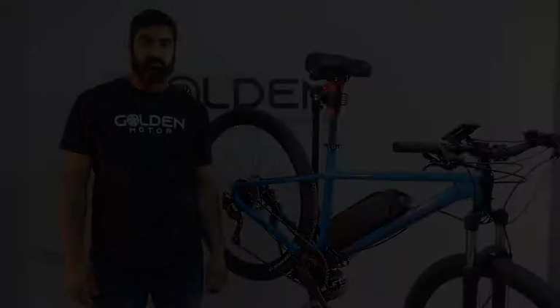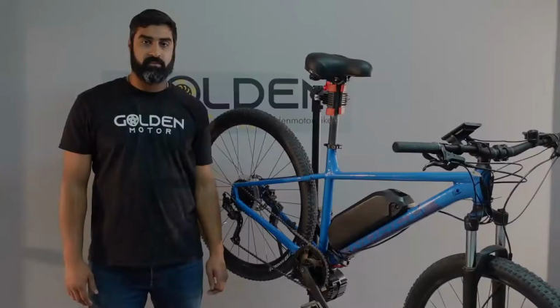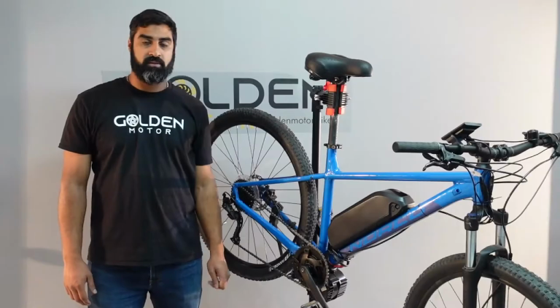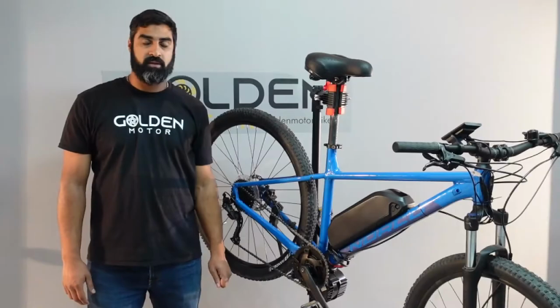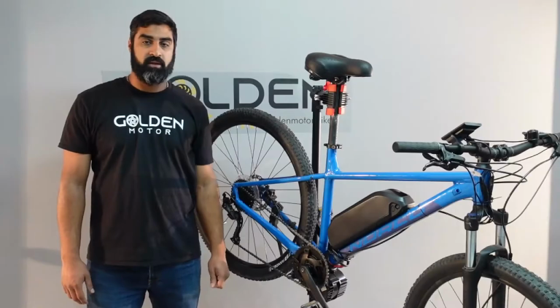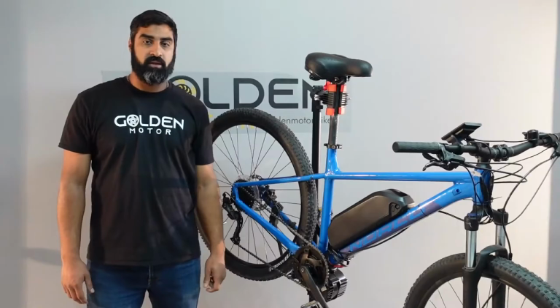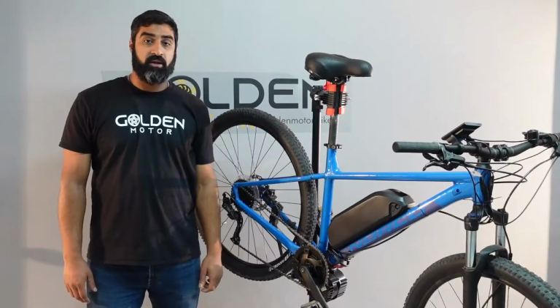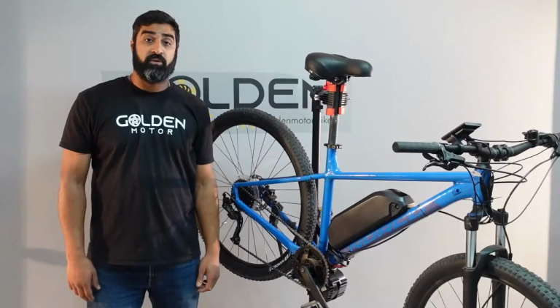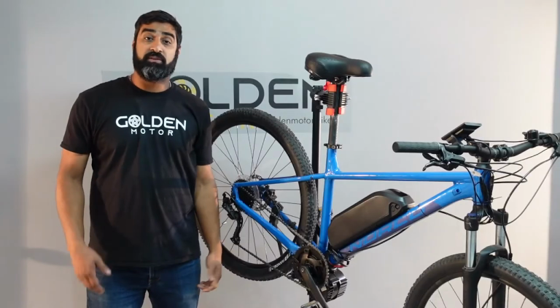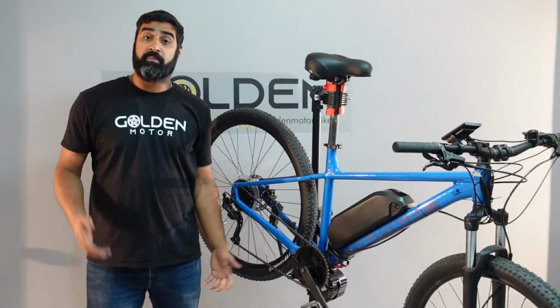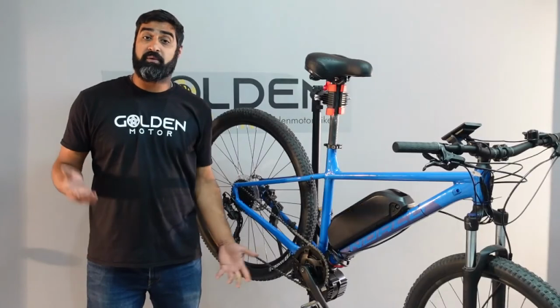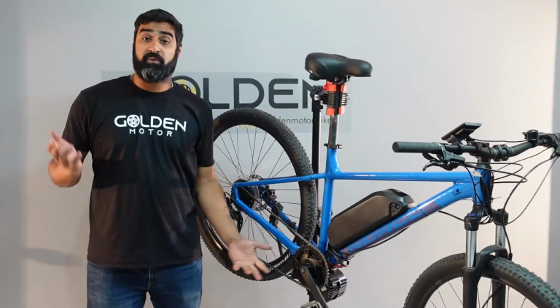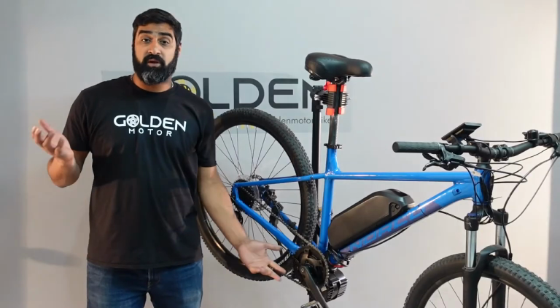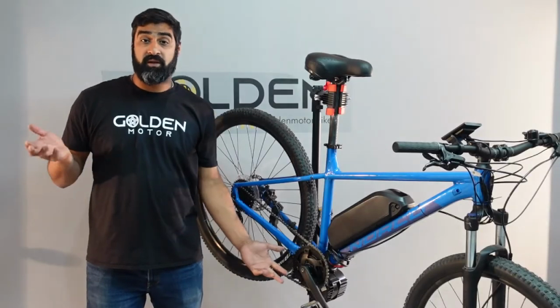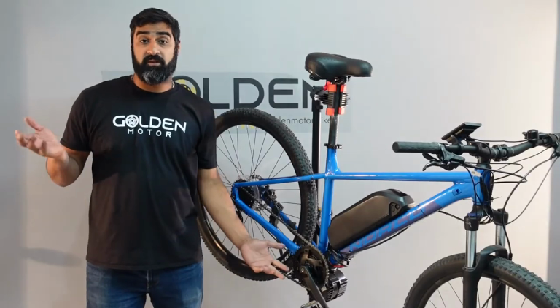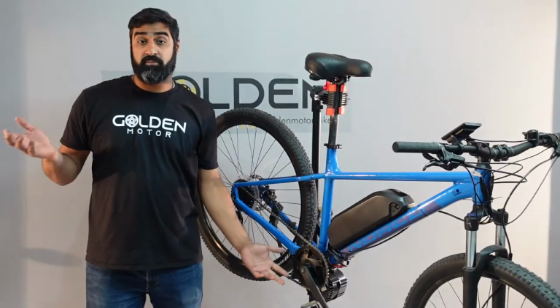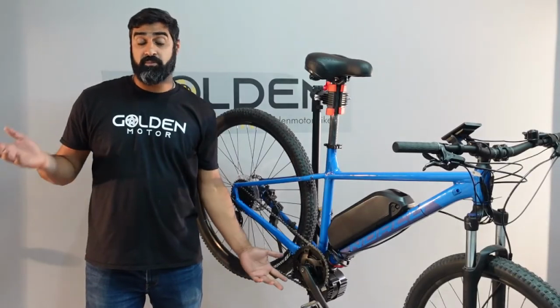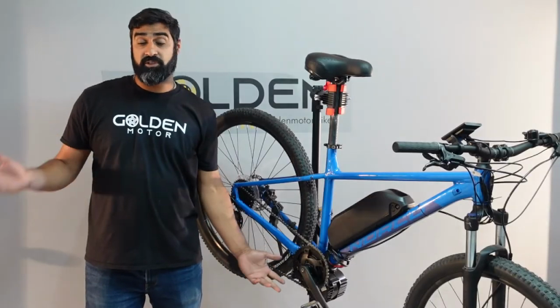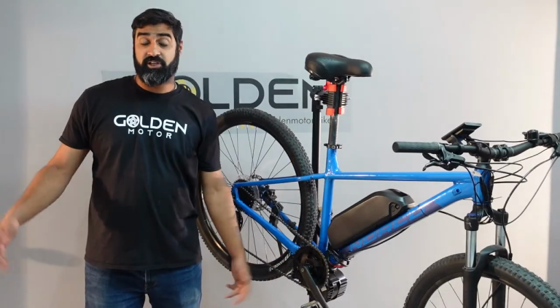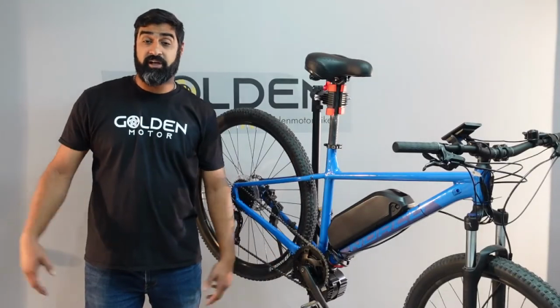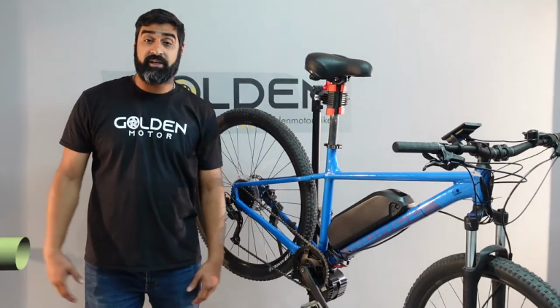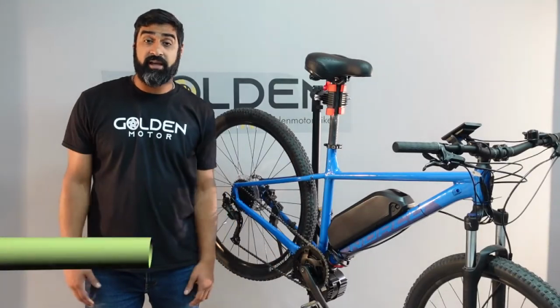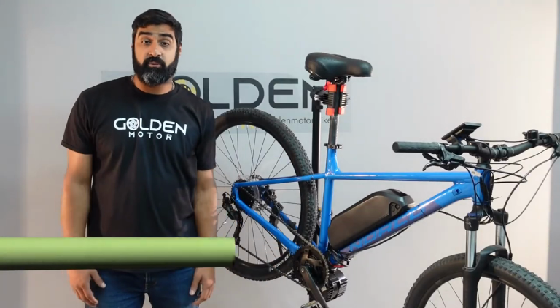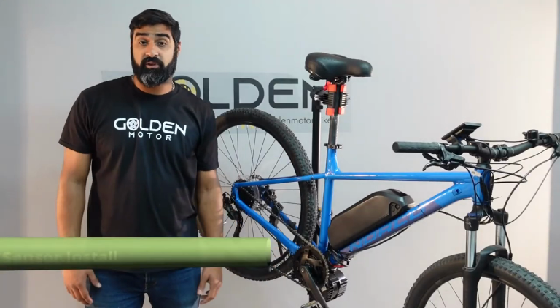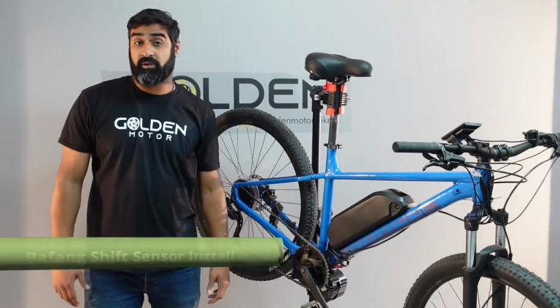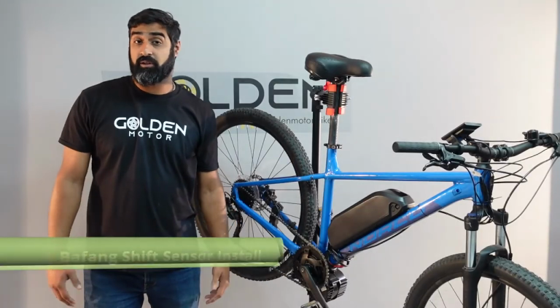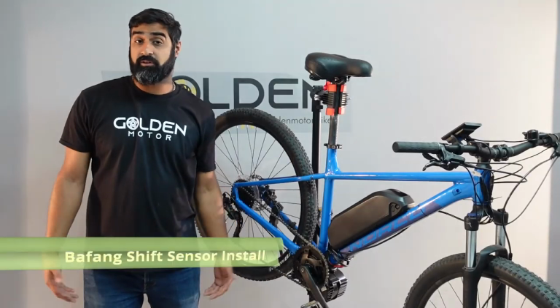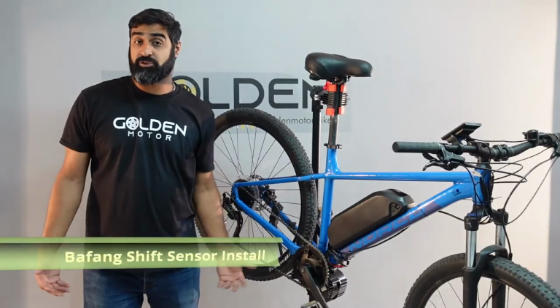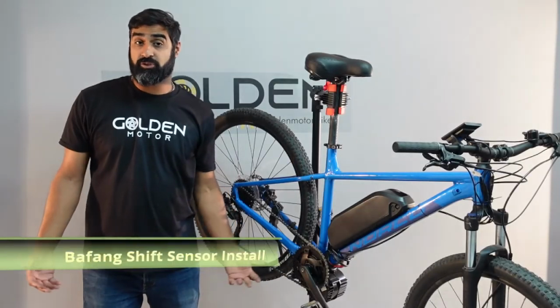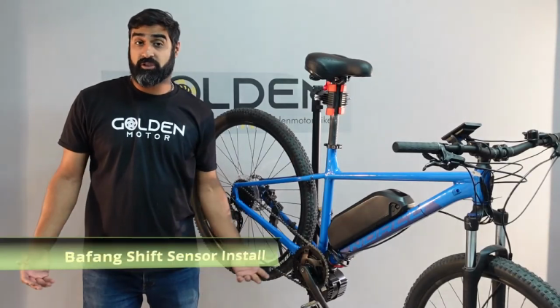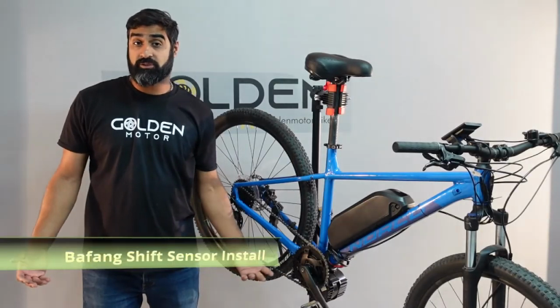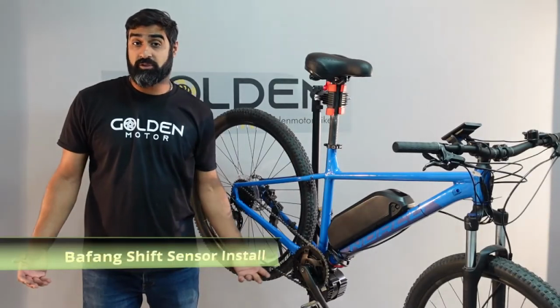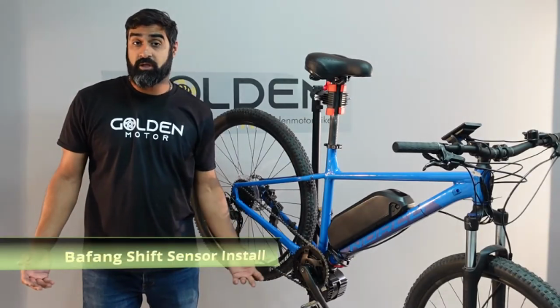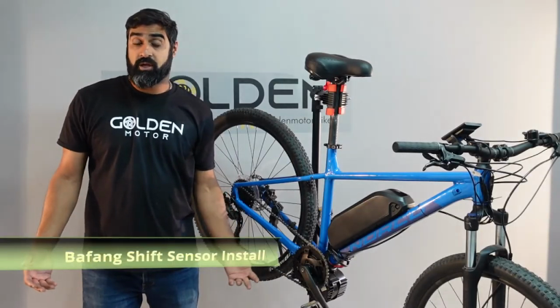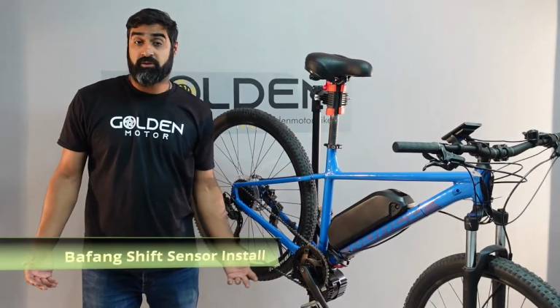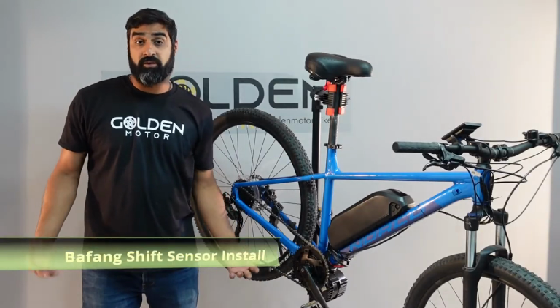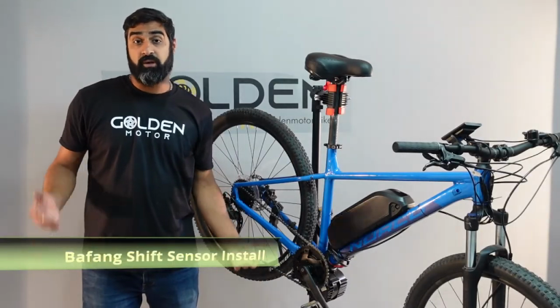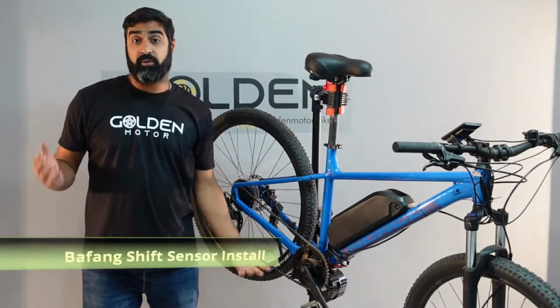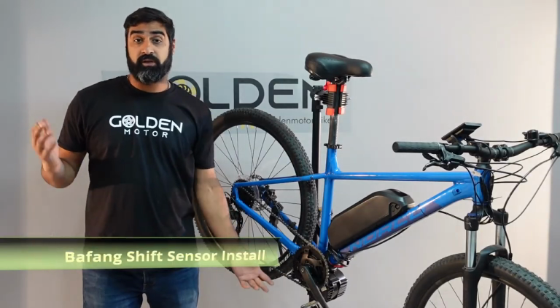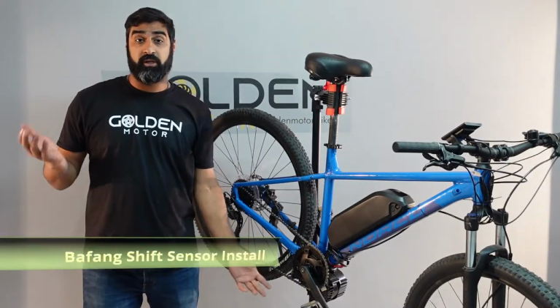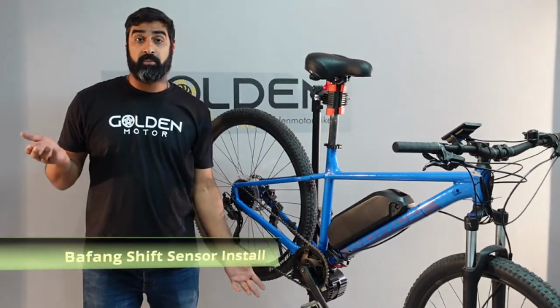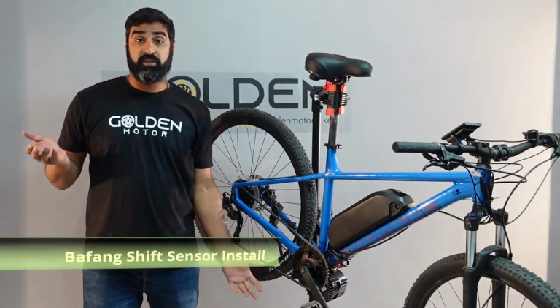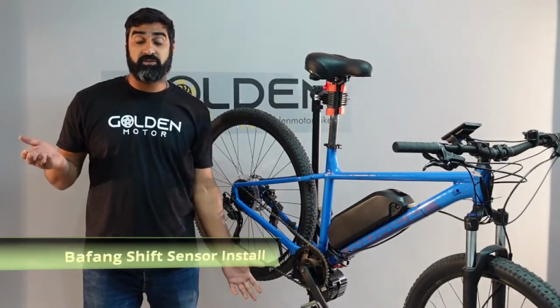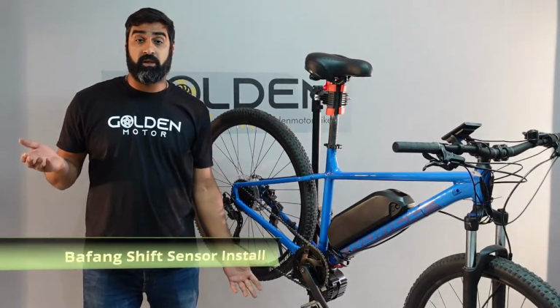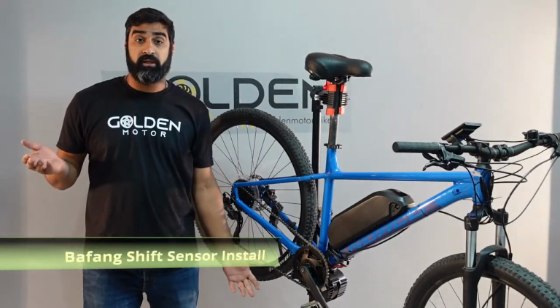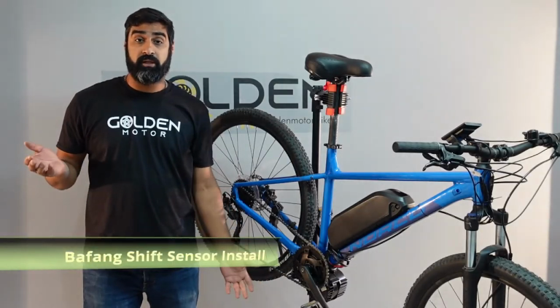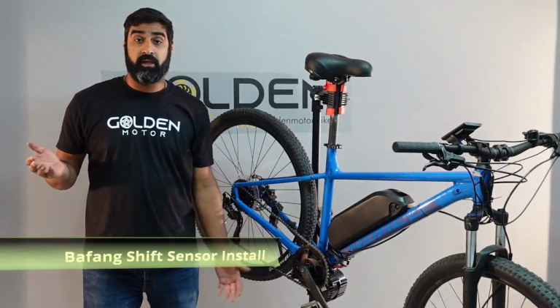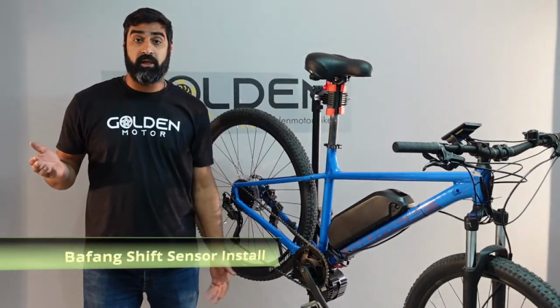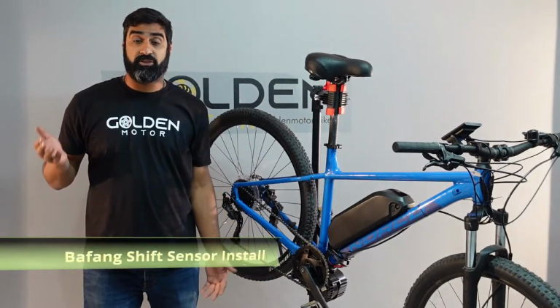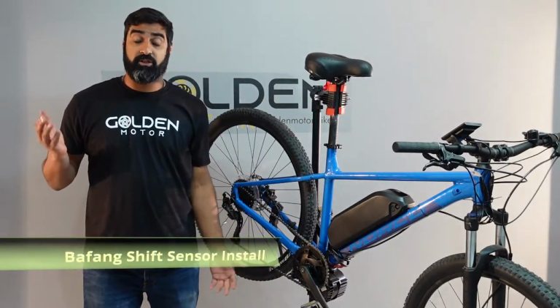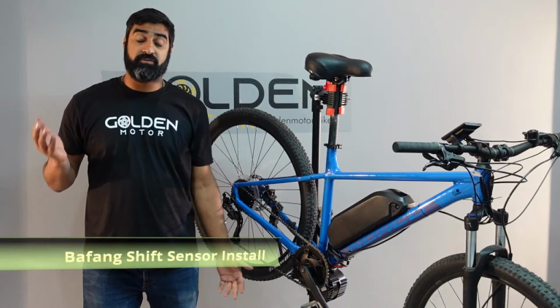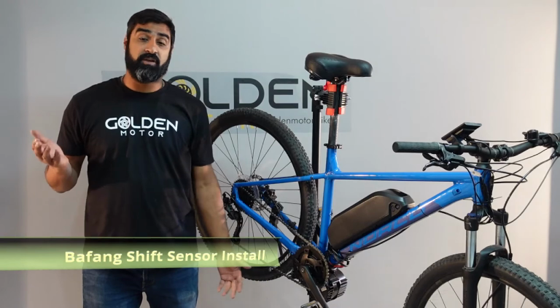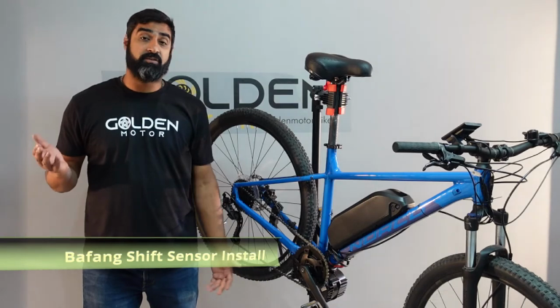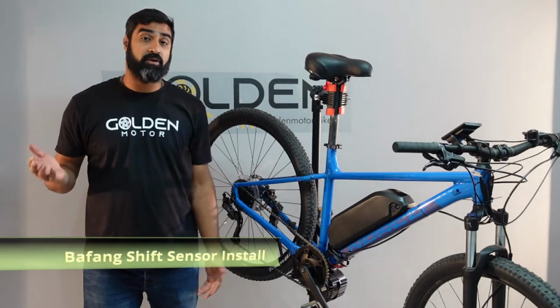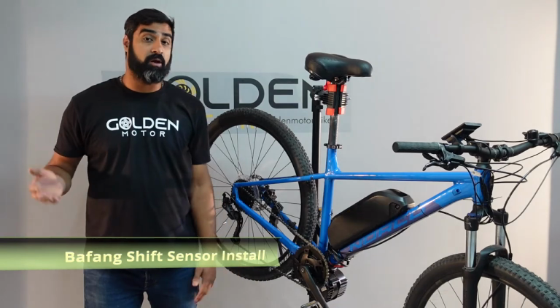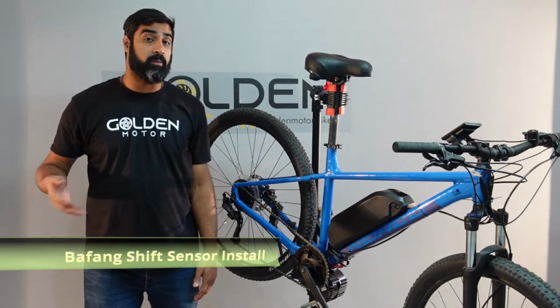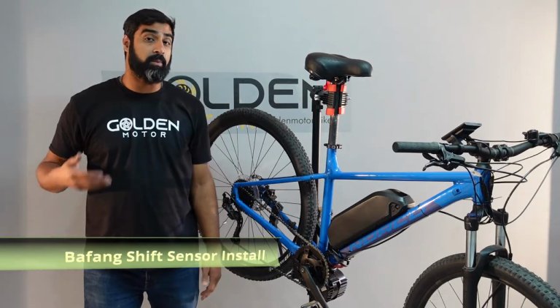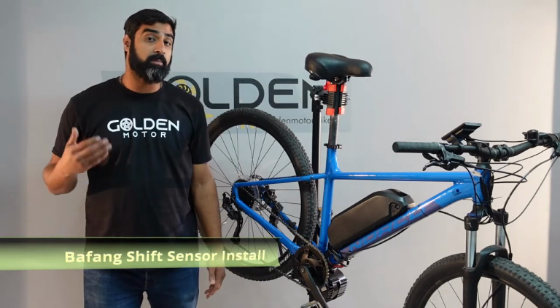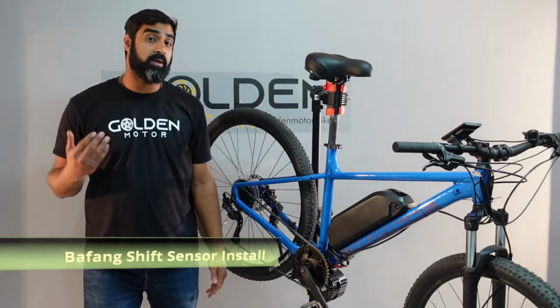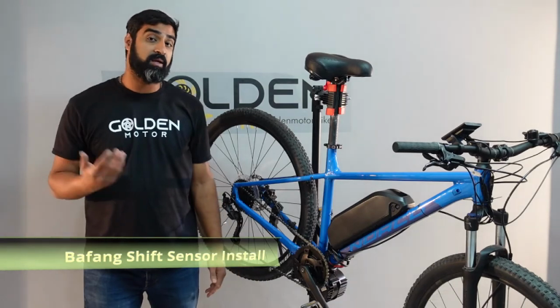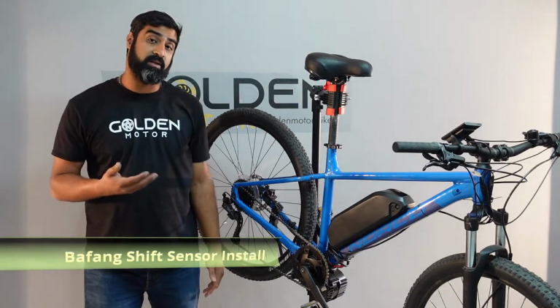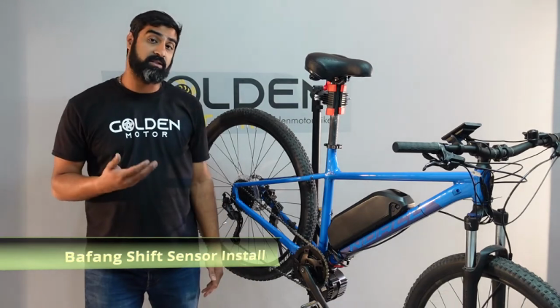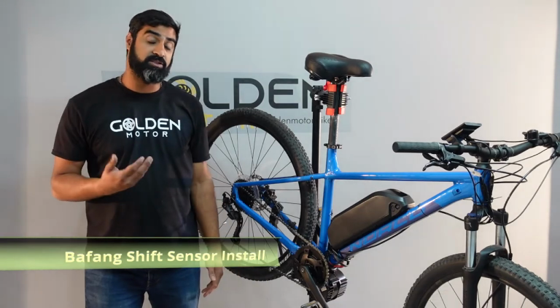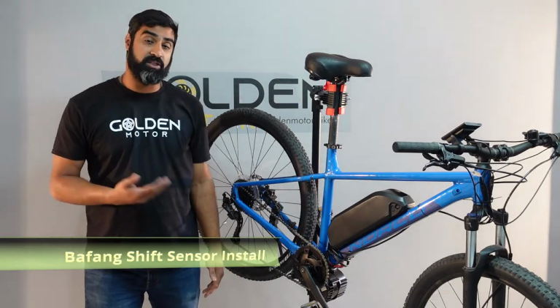What's up everyone, Mudge here again with another instructional. Today we're going to be installing a shift sensor on a BBS HD.